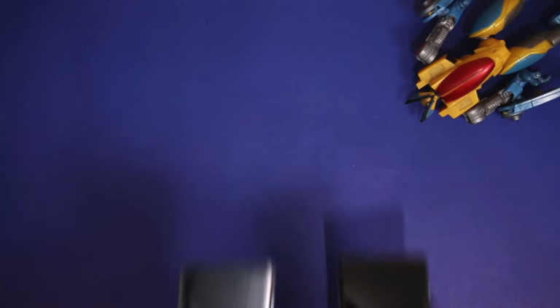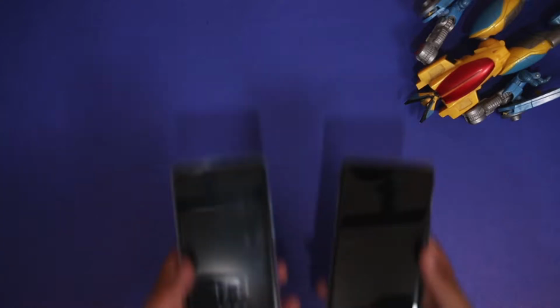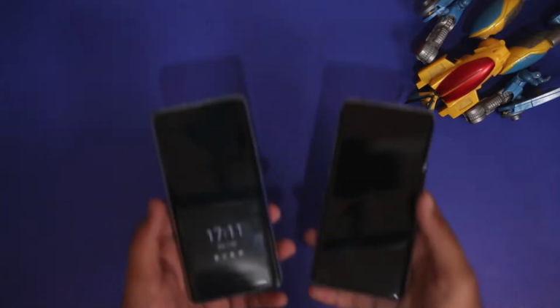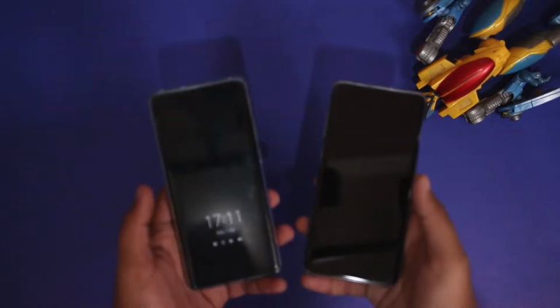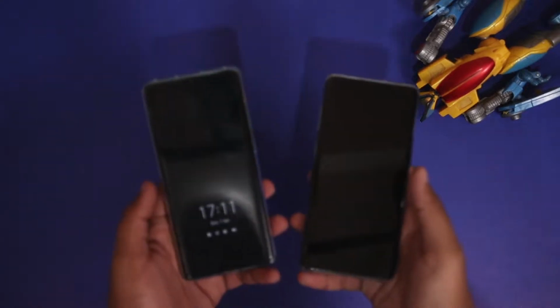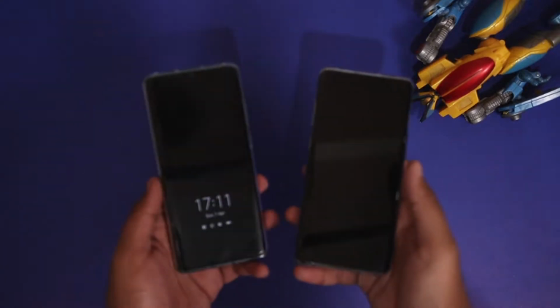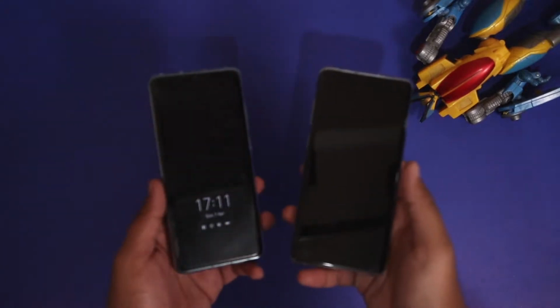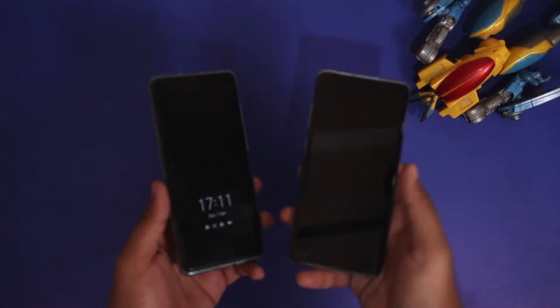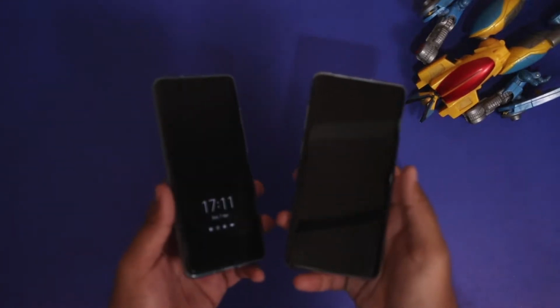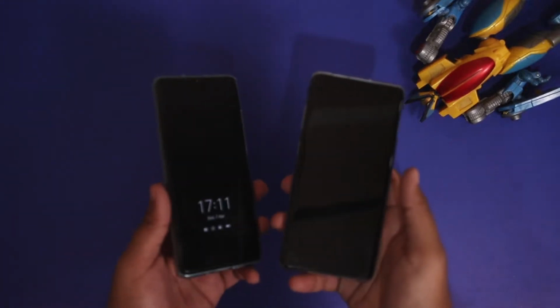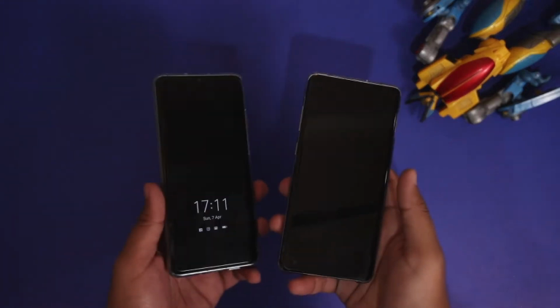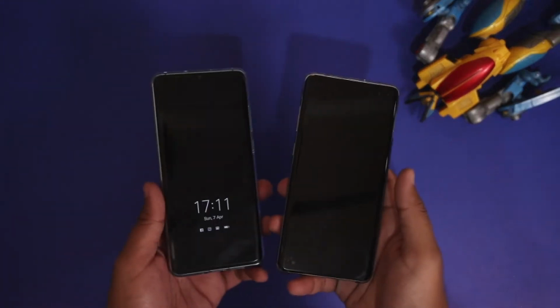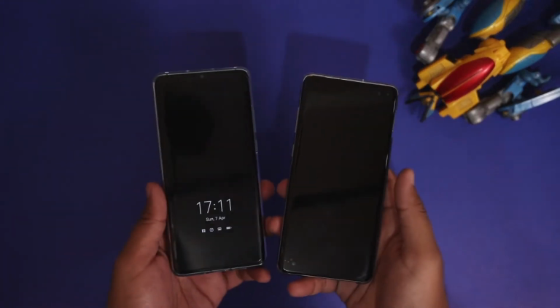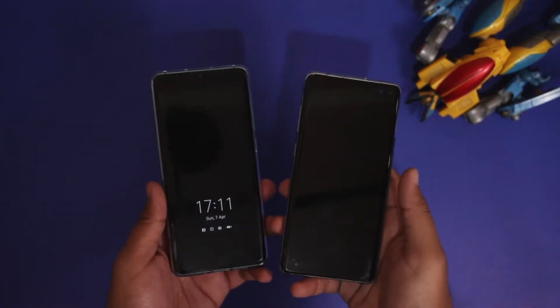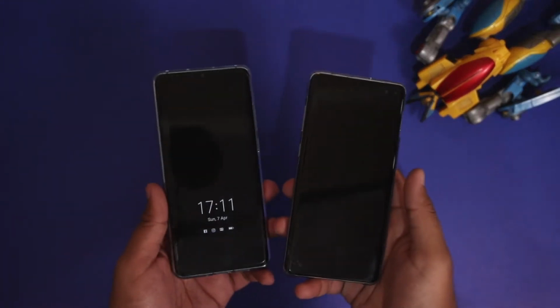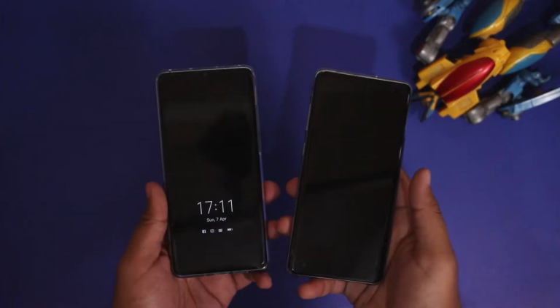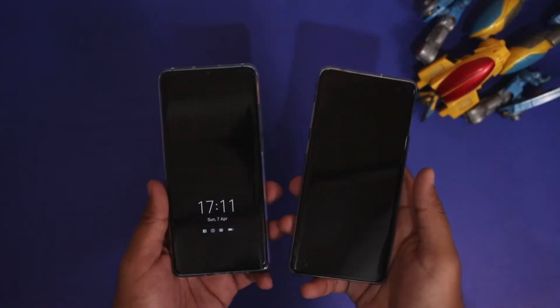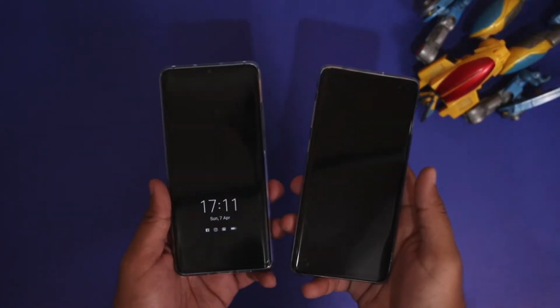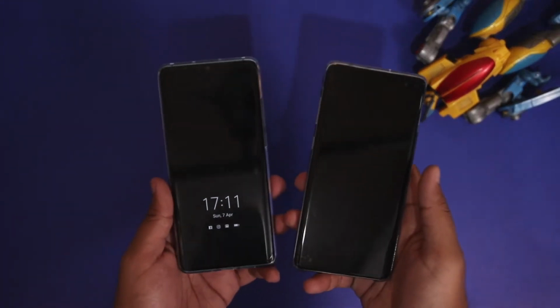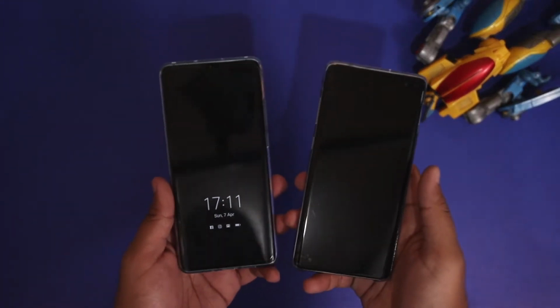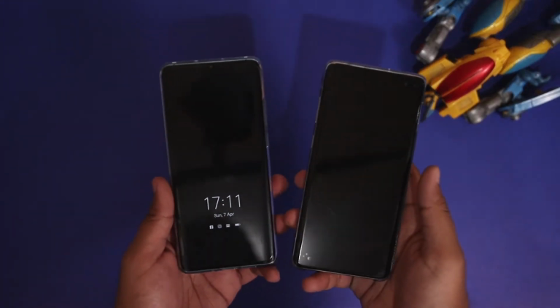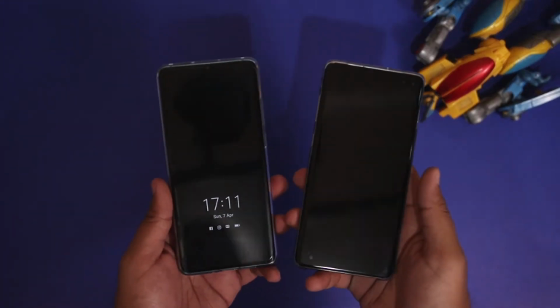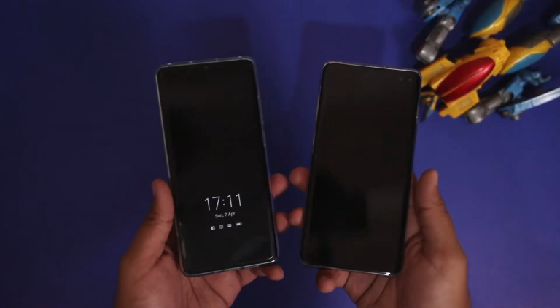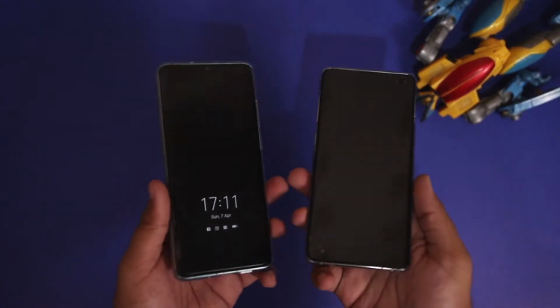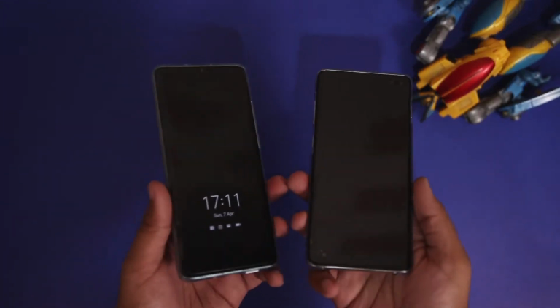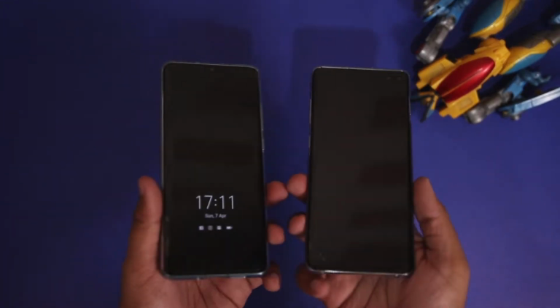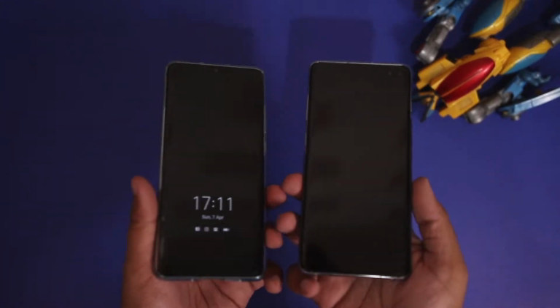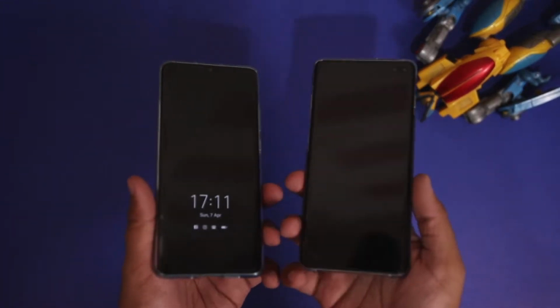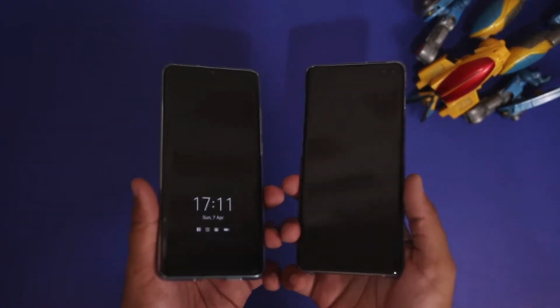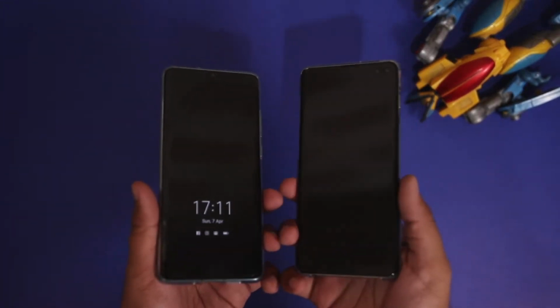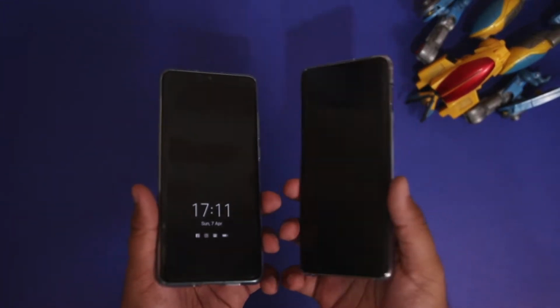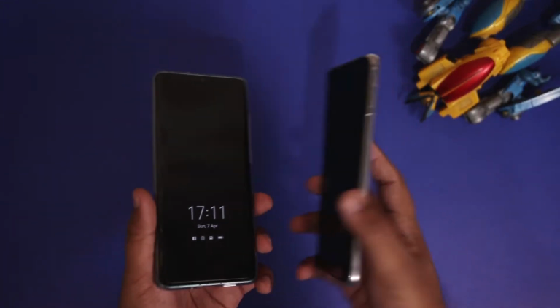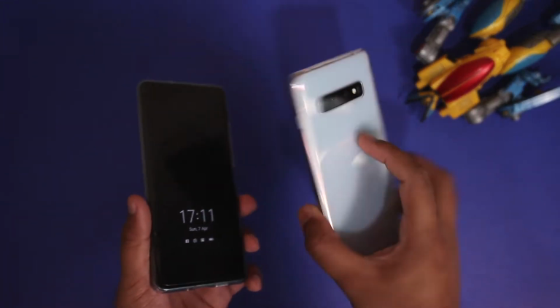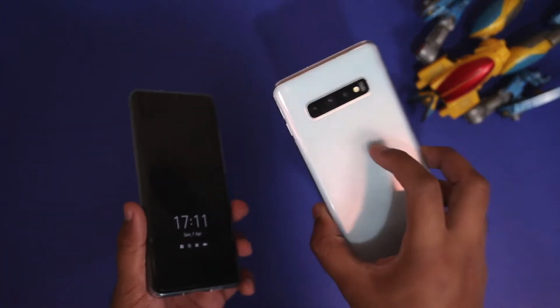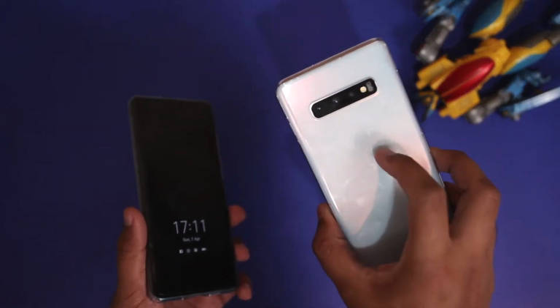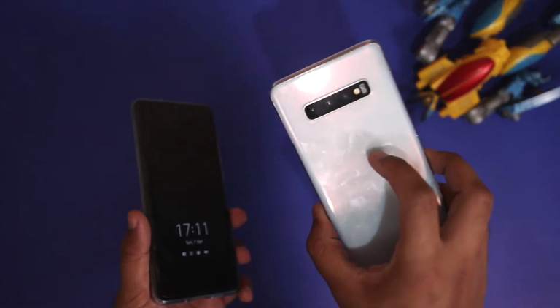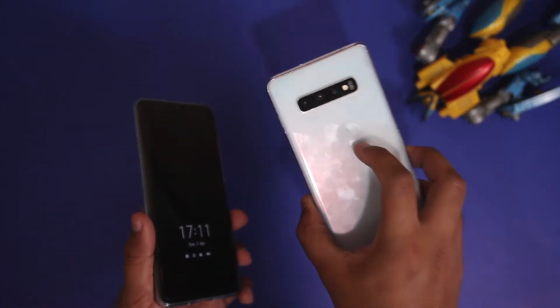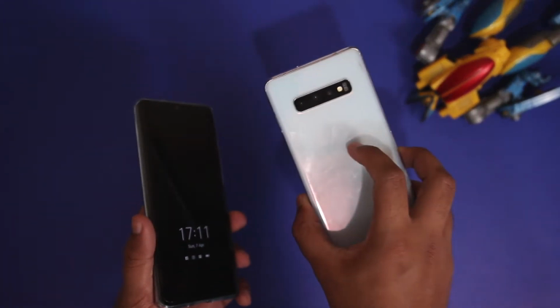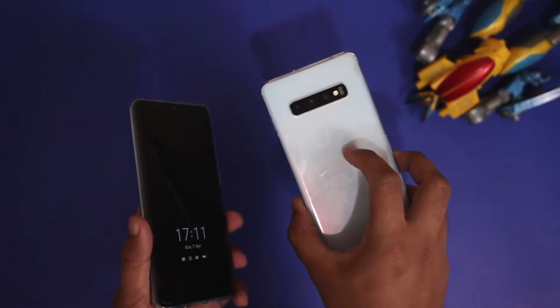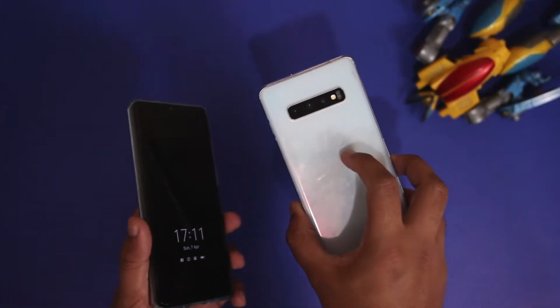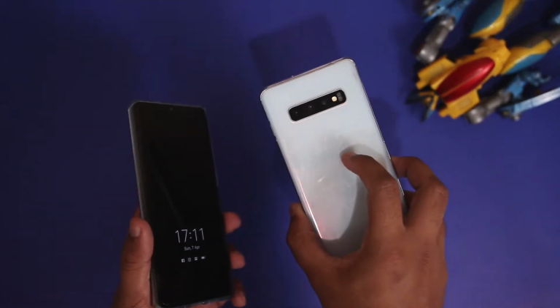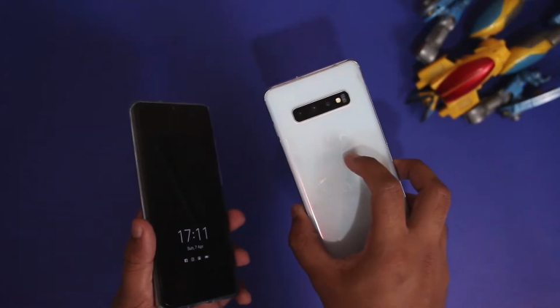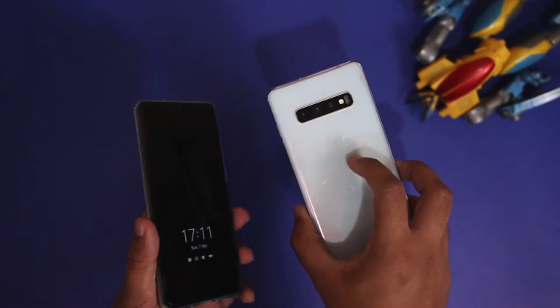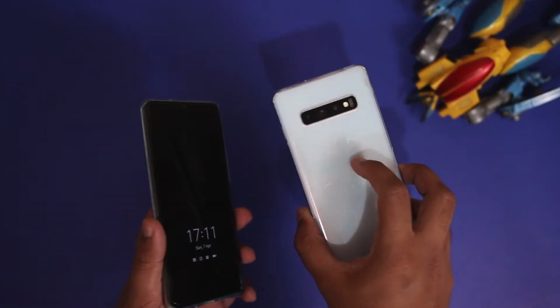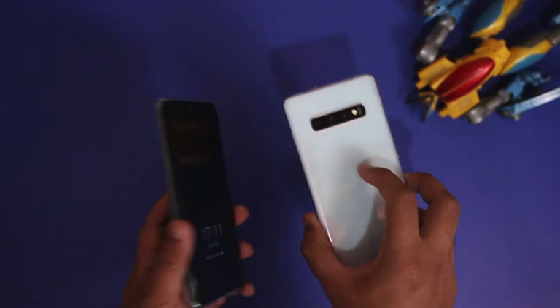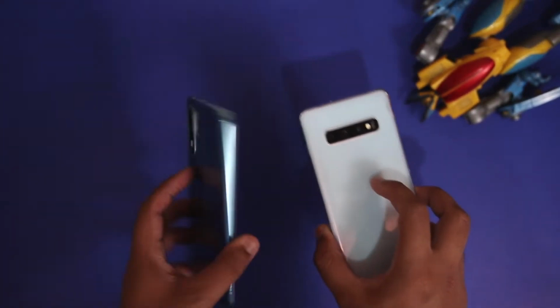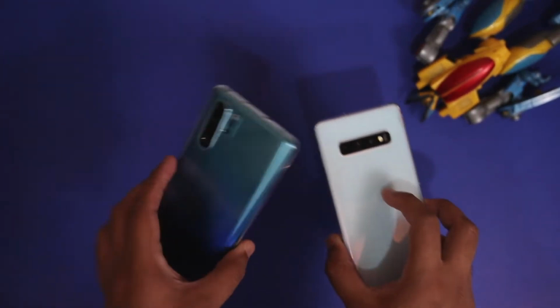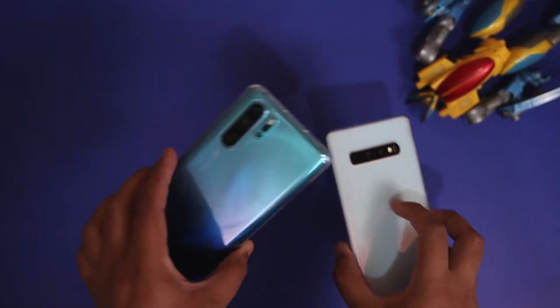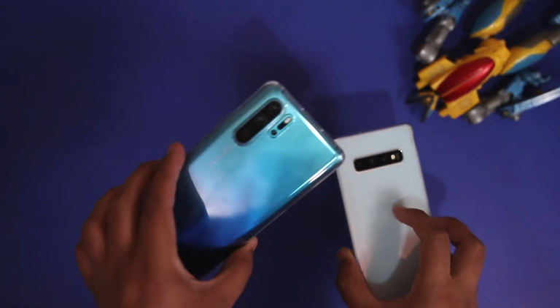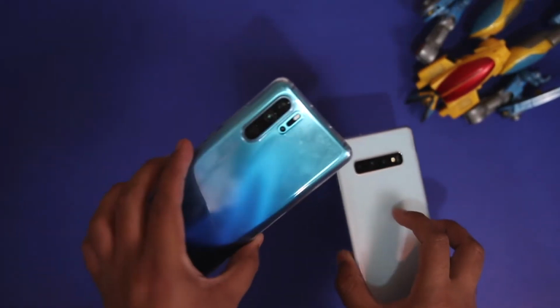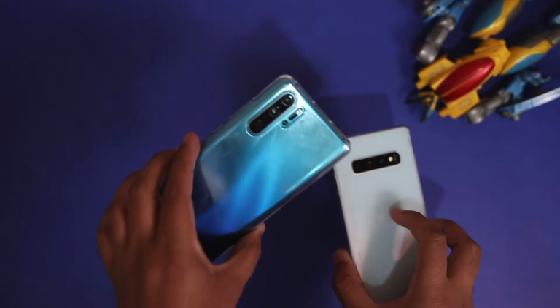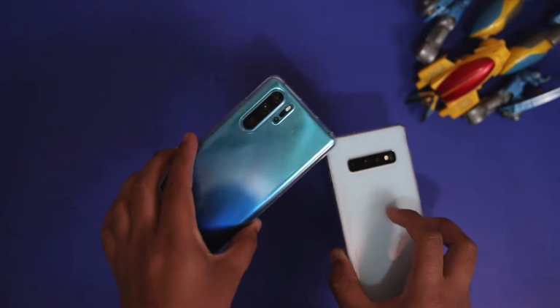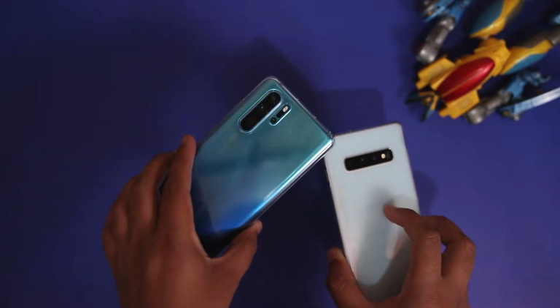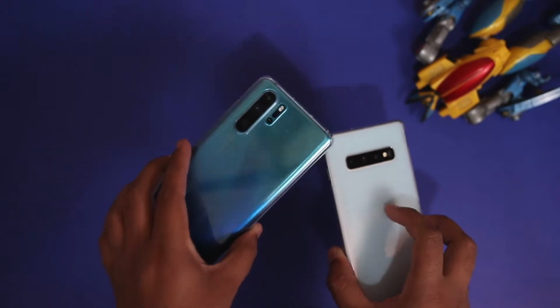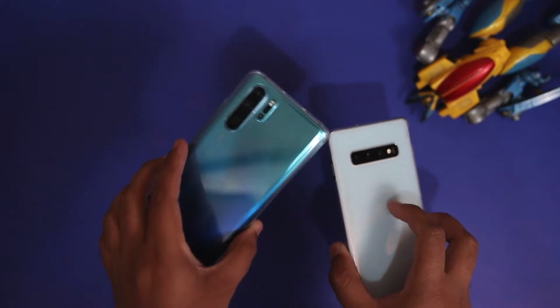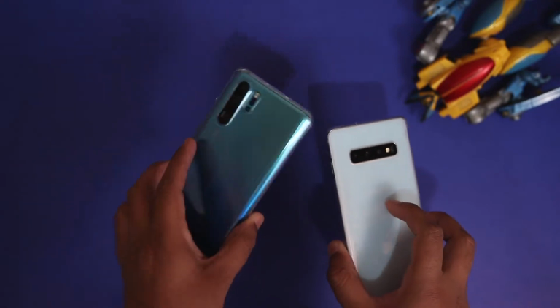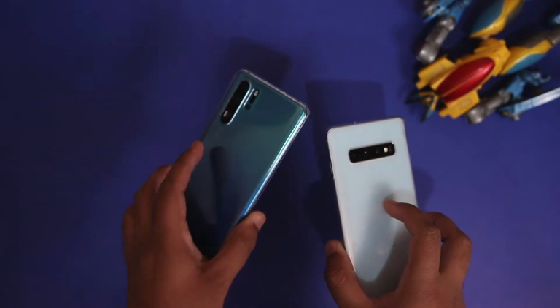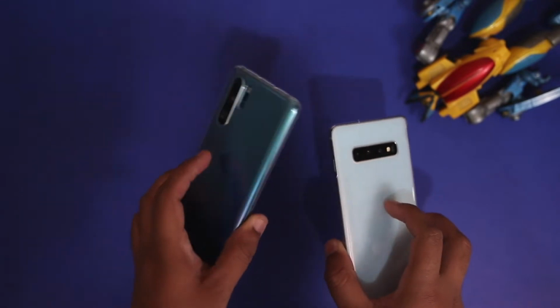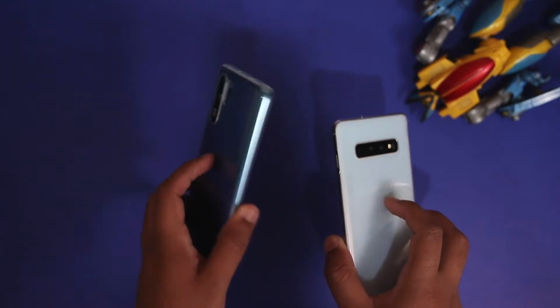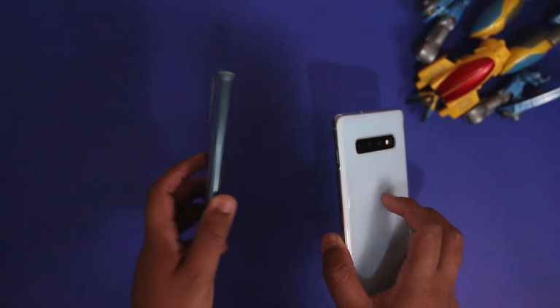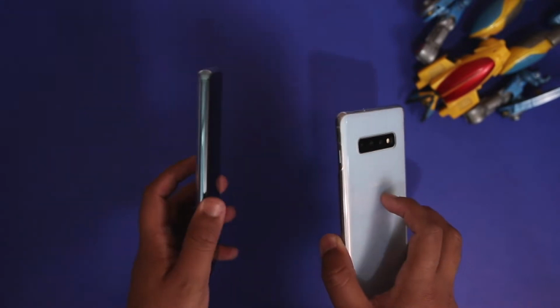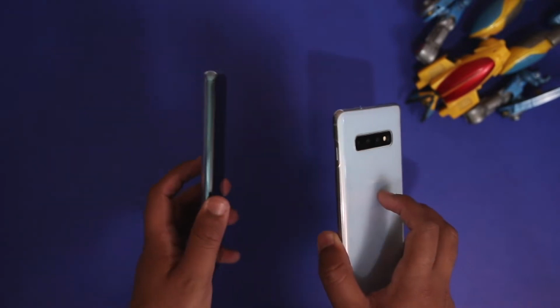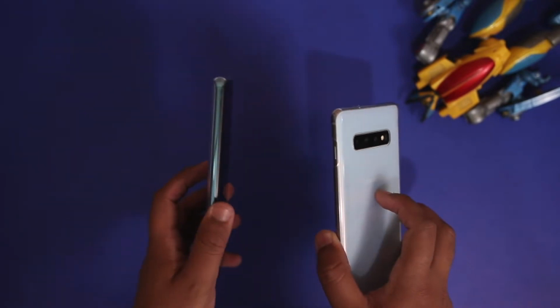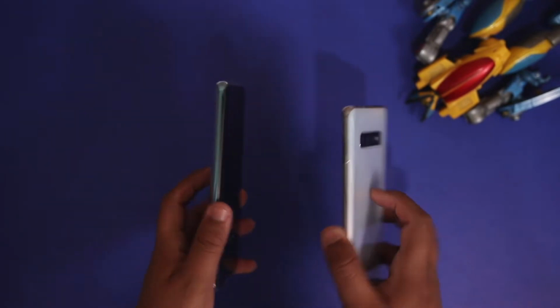What's up guys, Techflash here, and today we are going to compare the biometrics on Samsung Galaxy S10 Plus and Huawei P30 Pro.